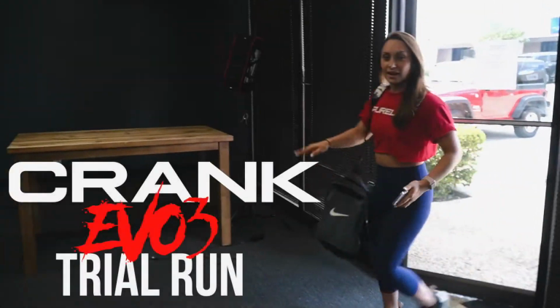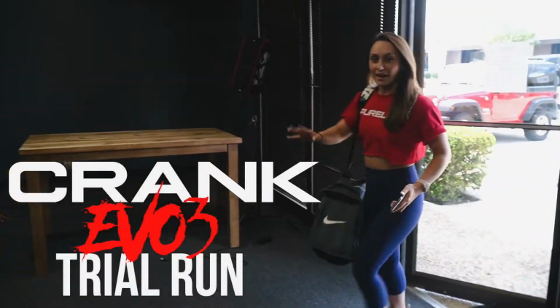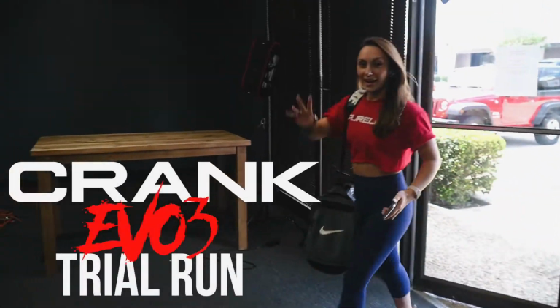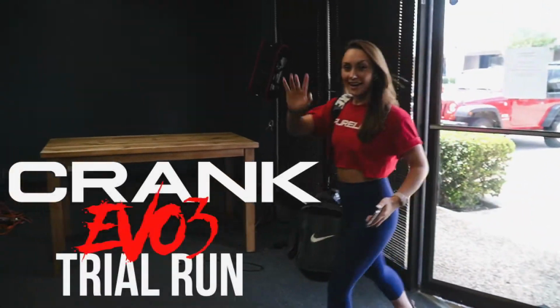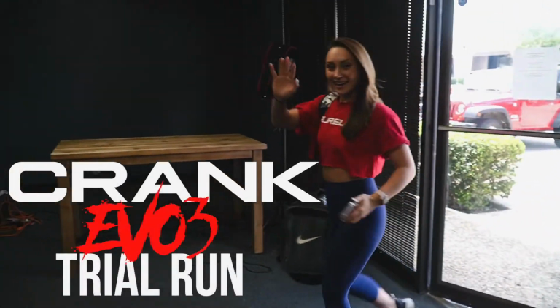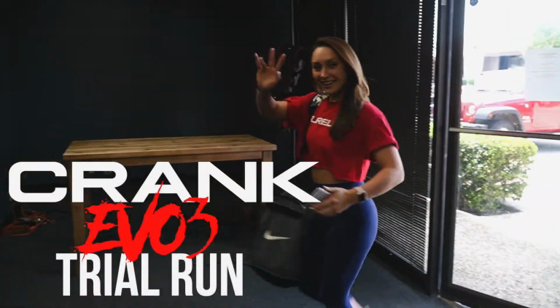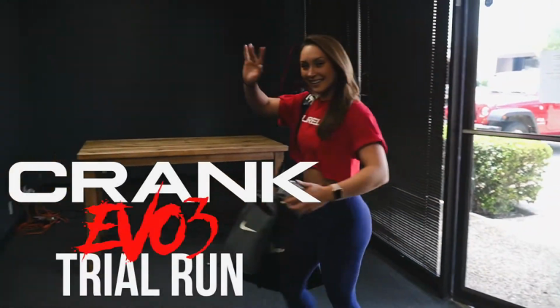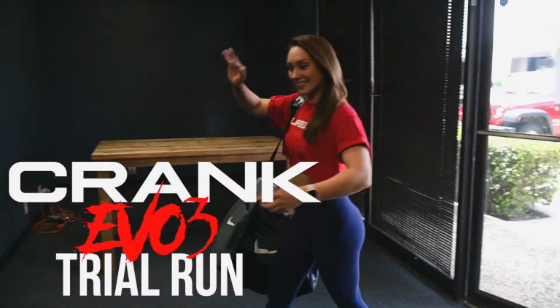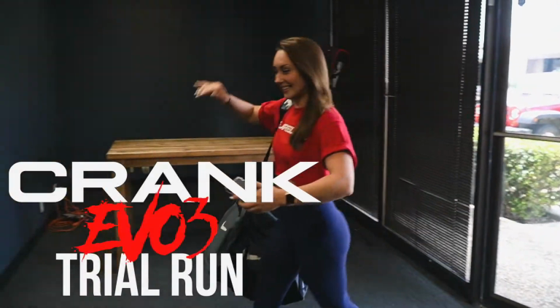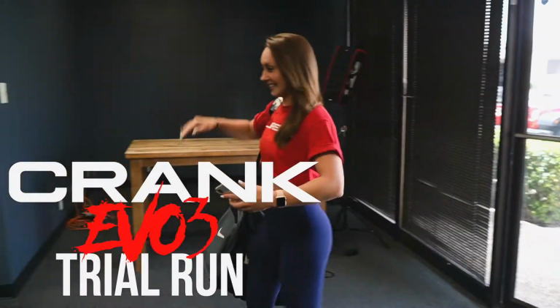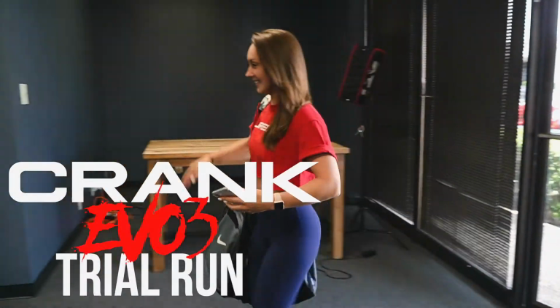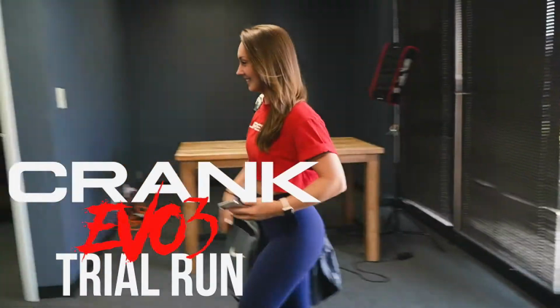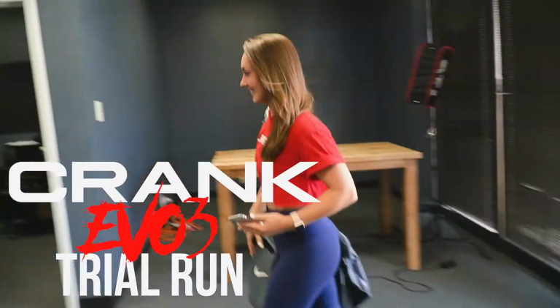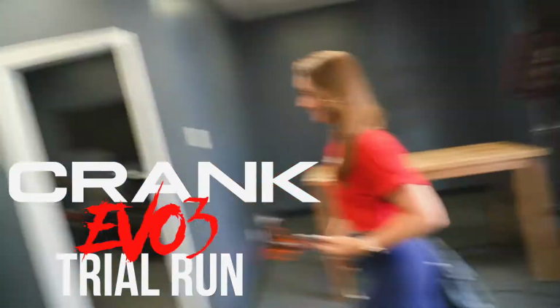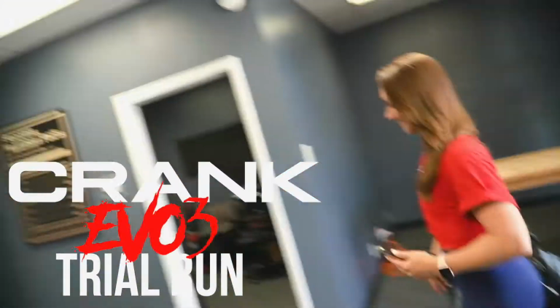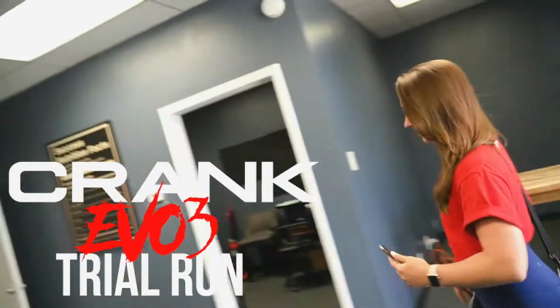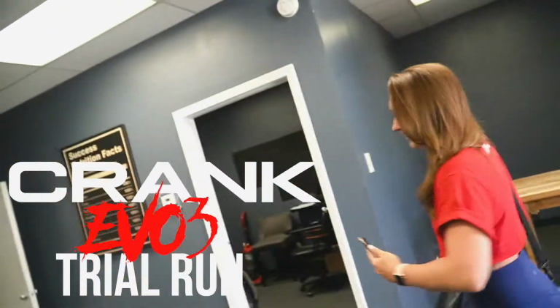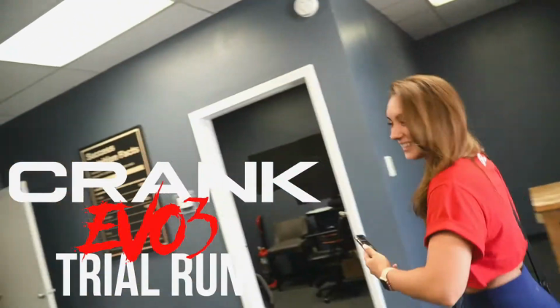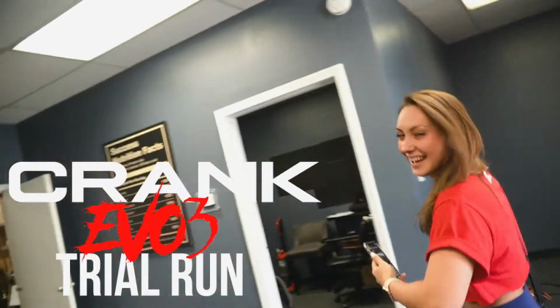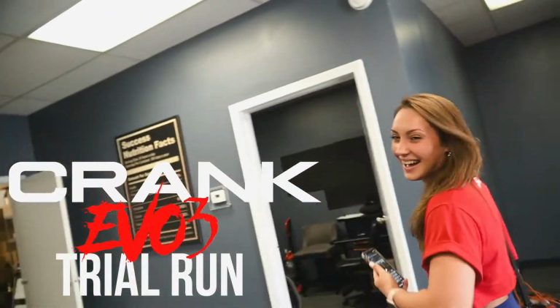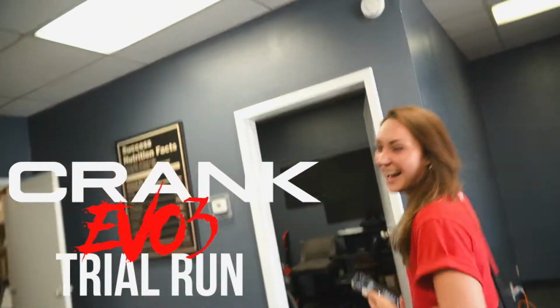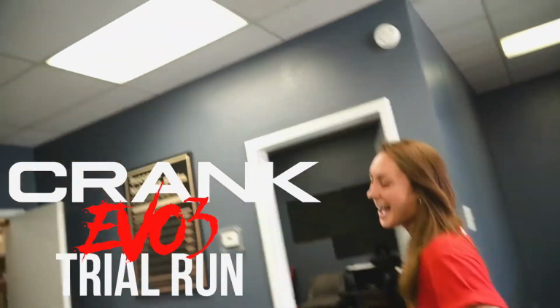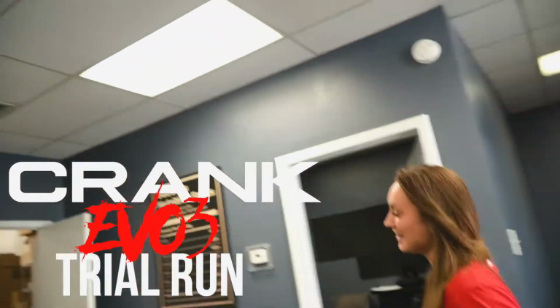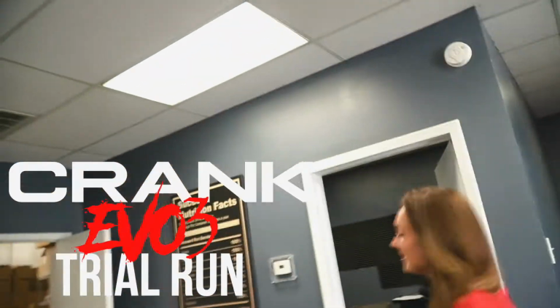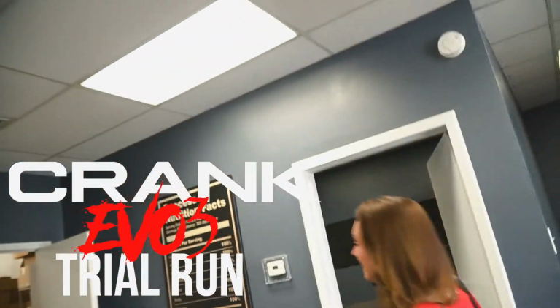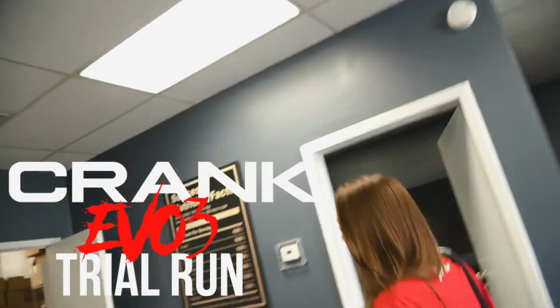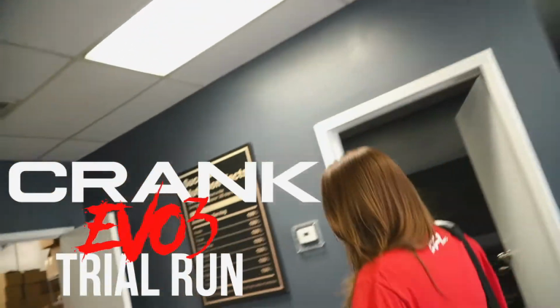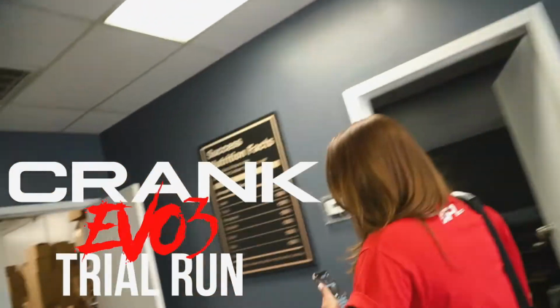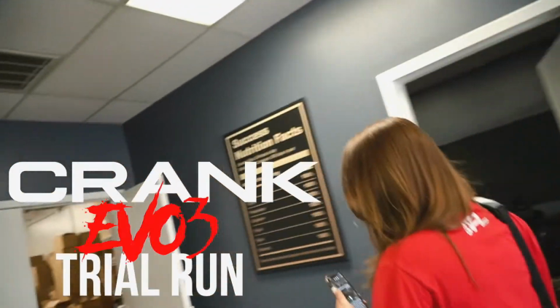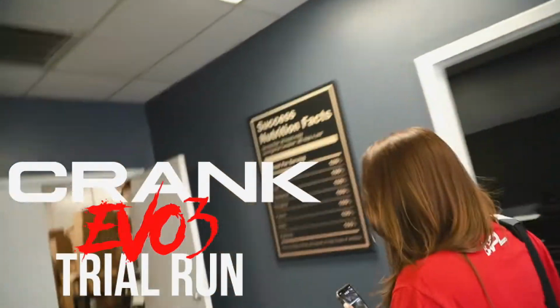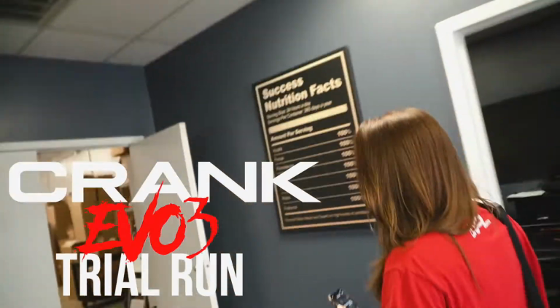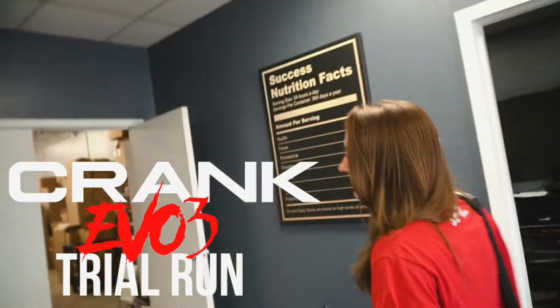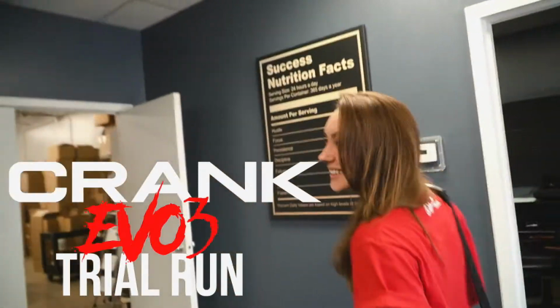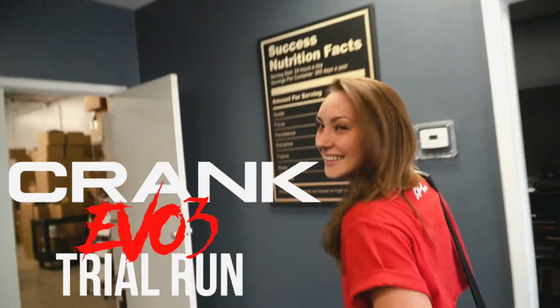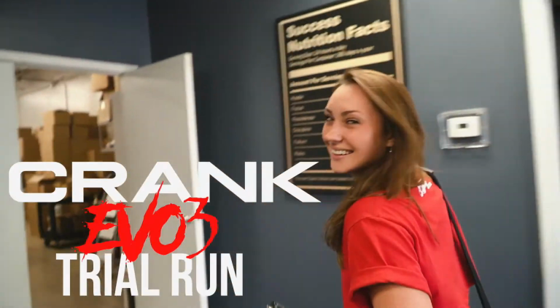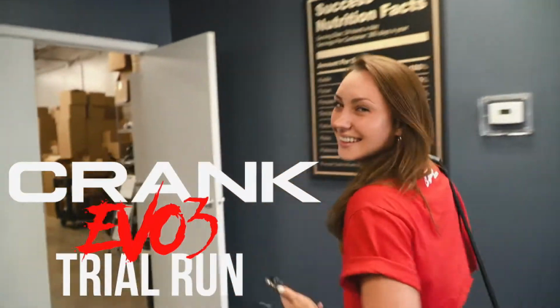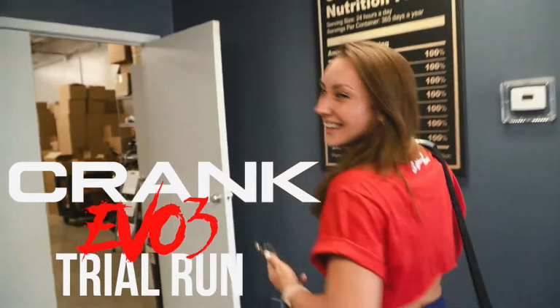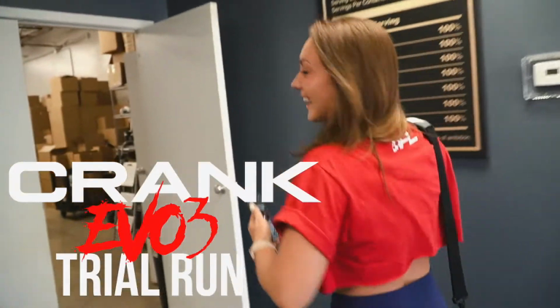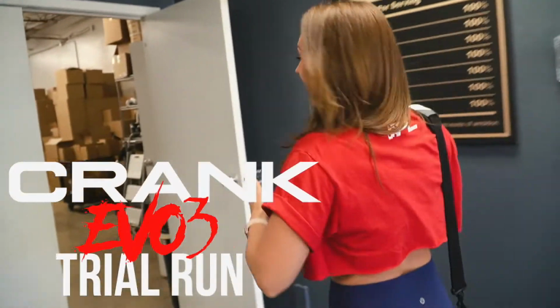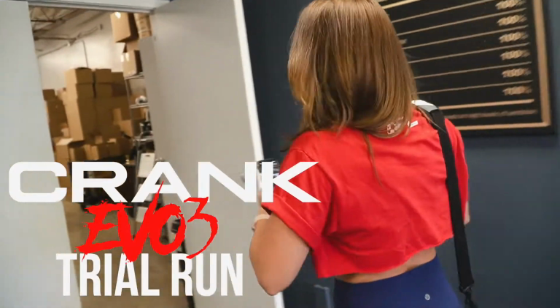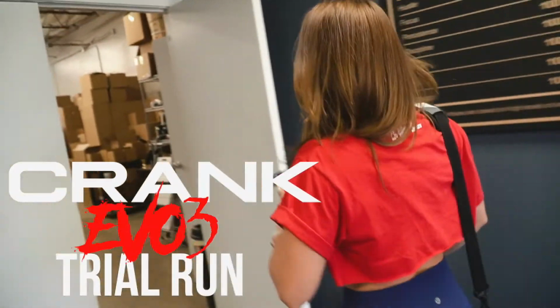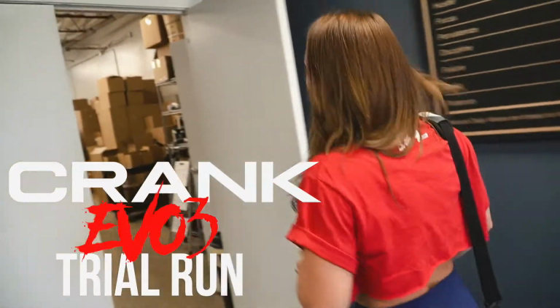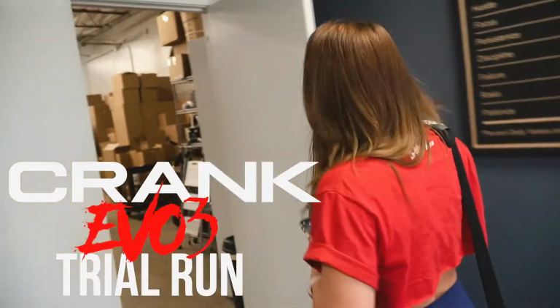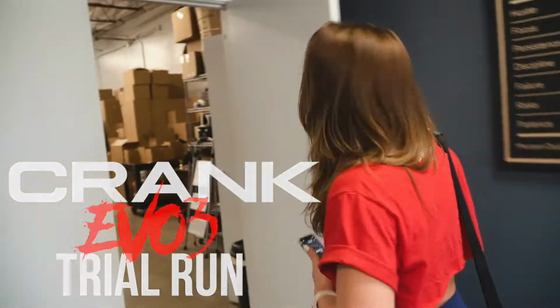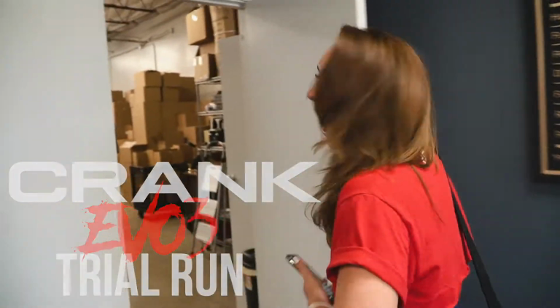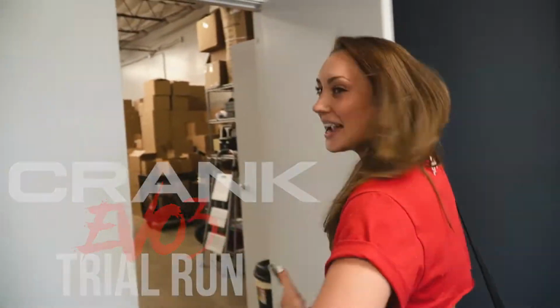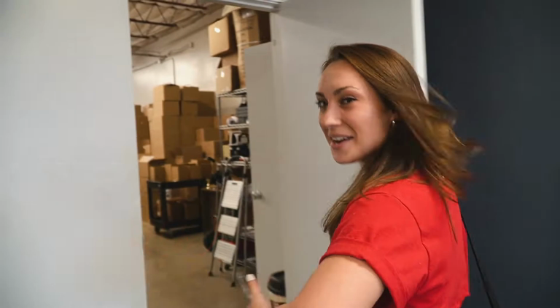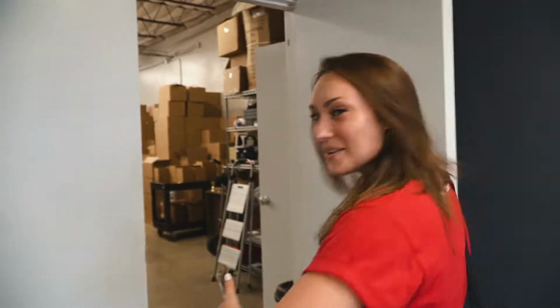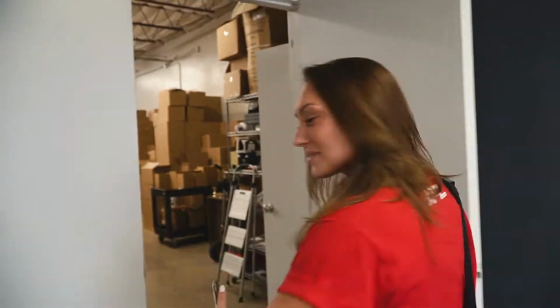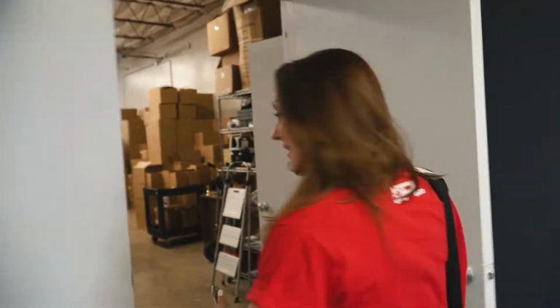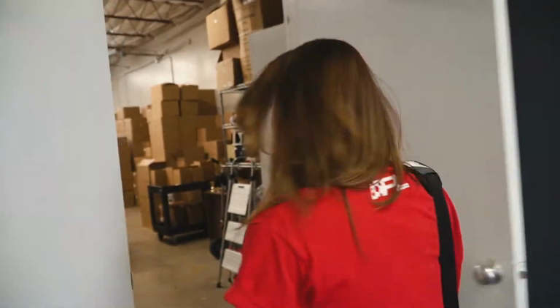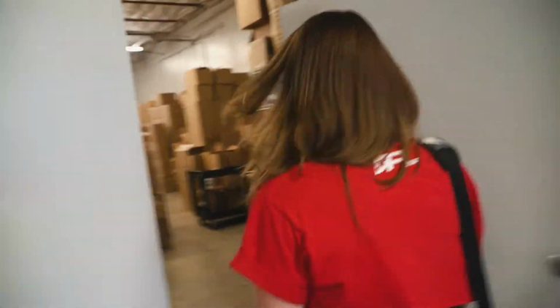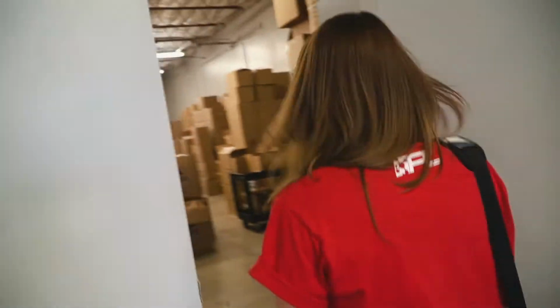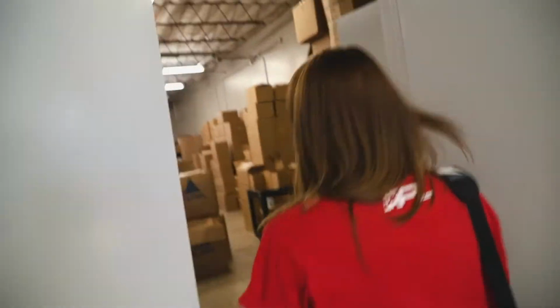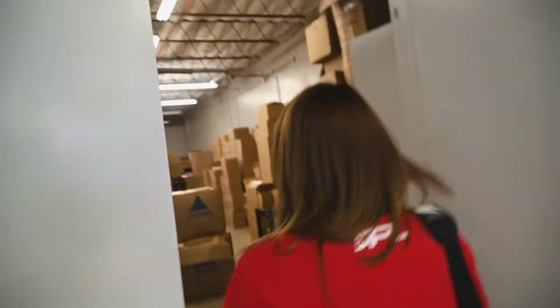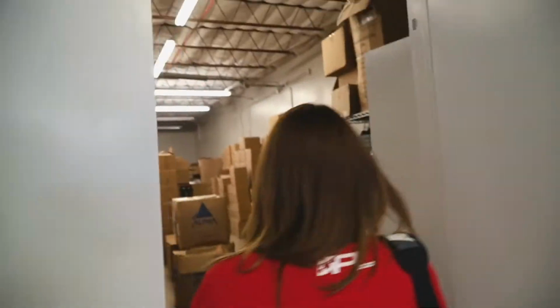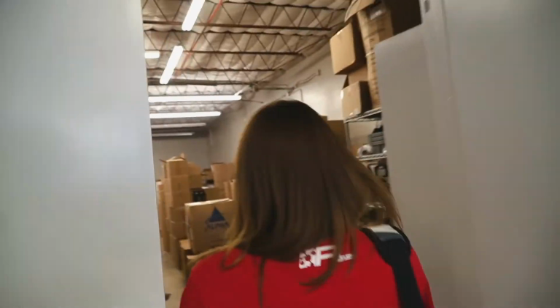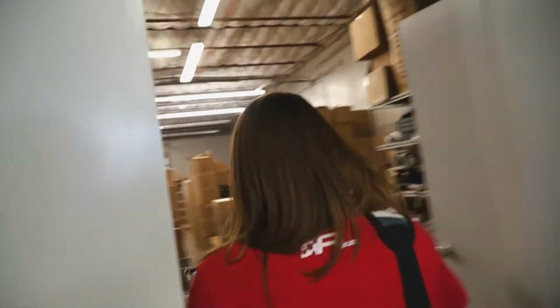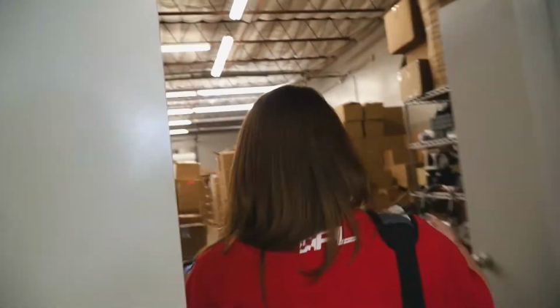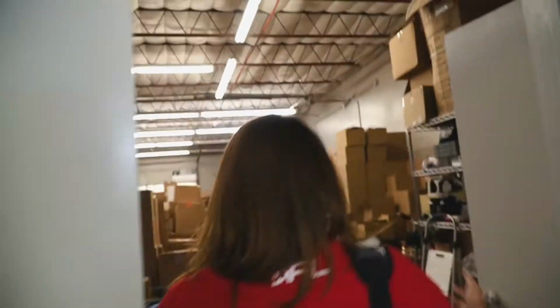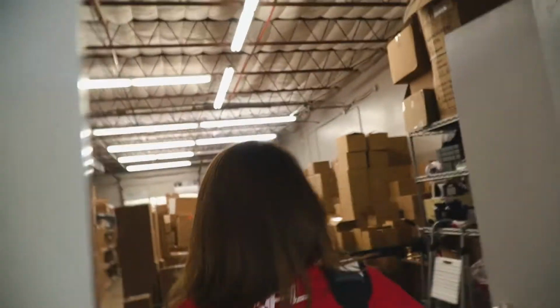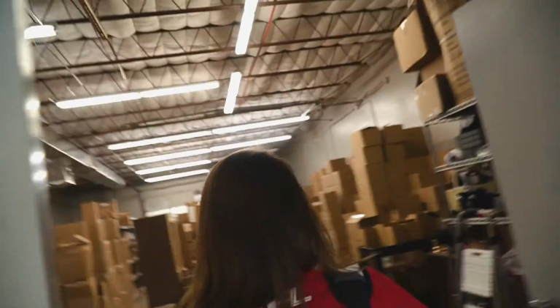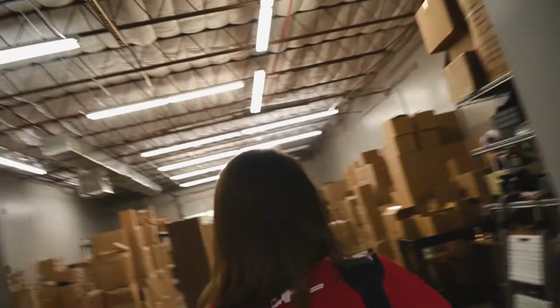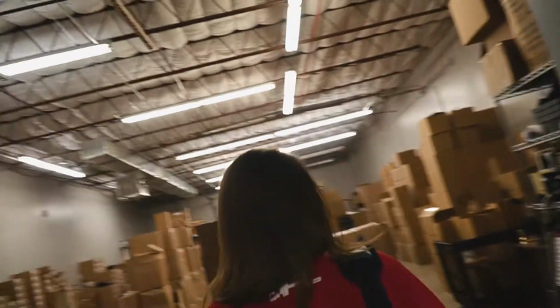Hey. Oh, hey. How are you? We totally weren't expecting you. I know, right? What are the coincidences?